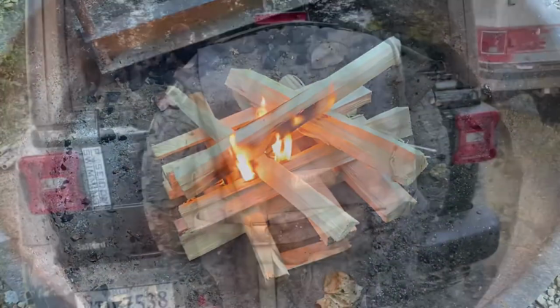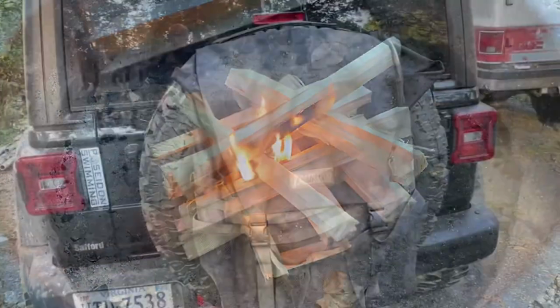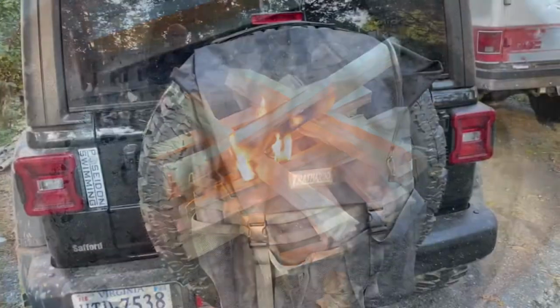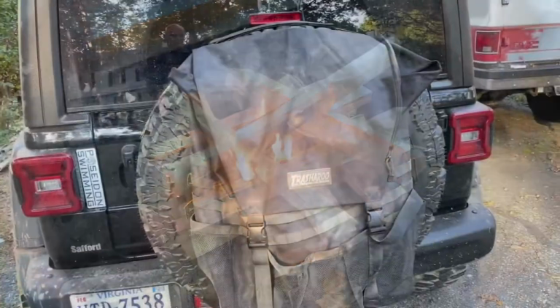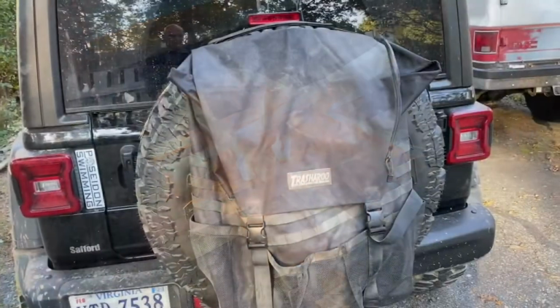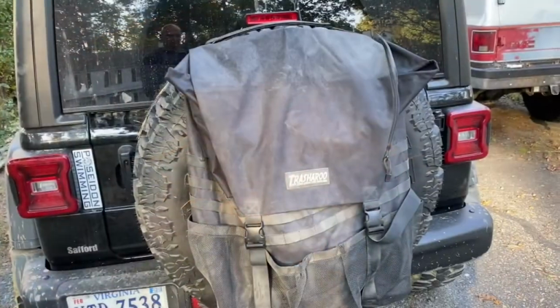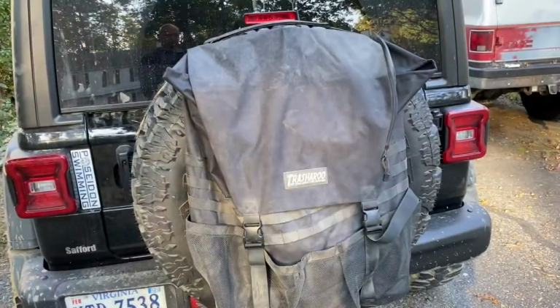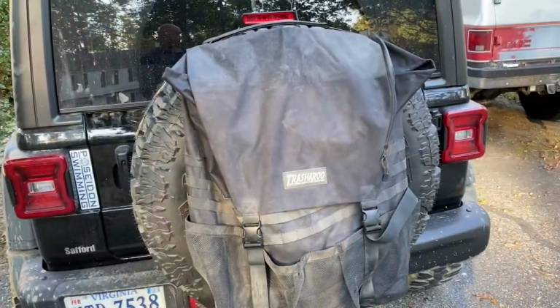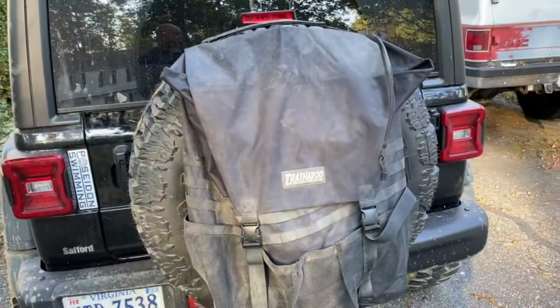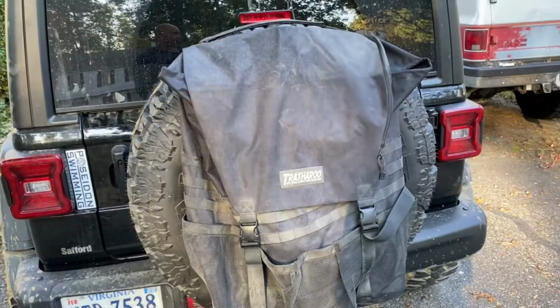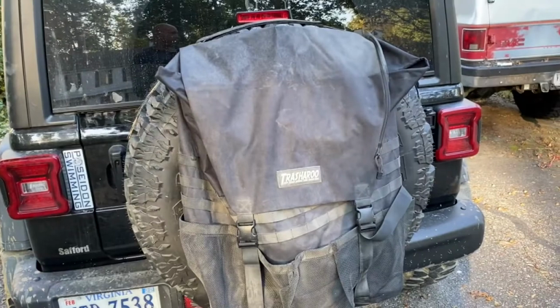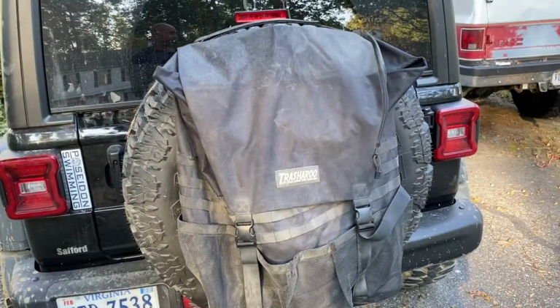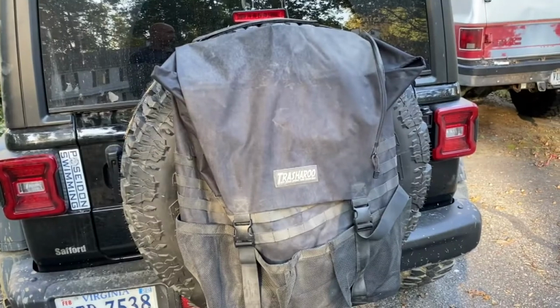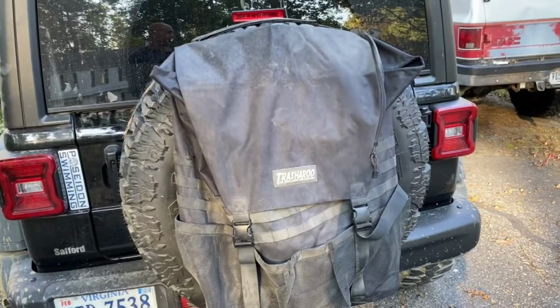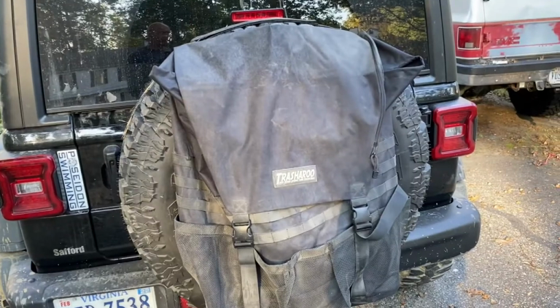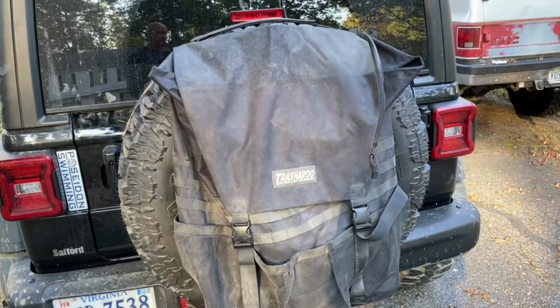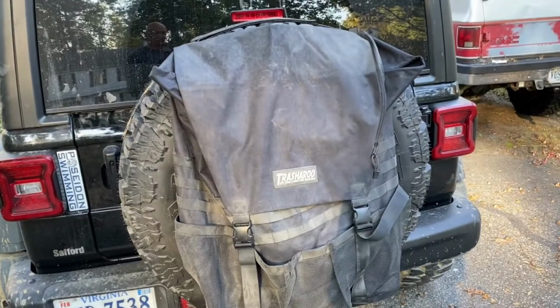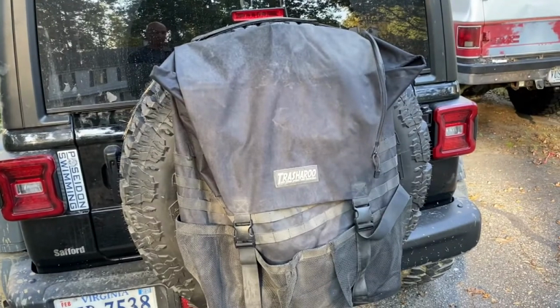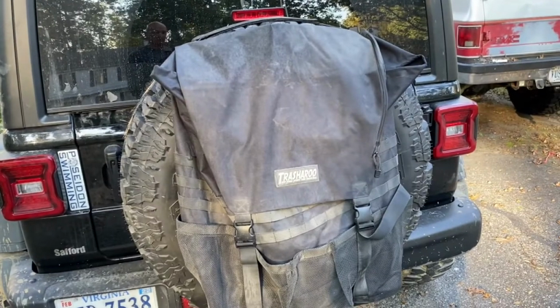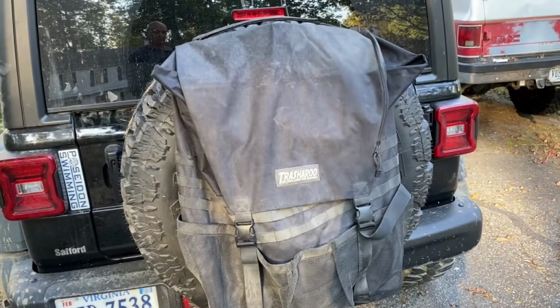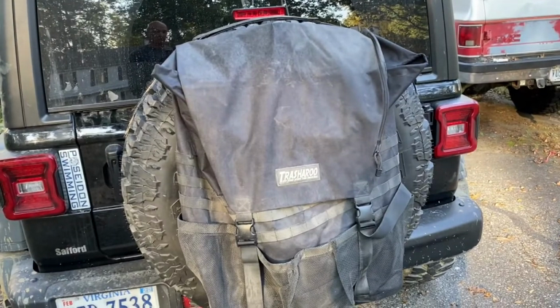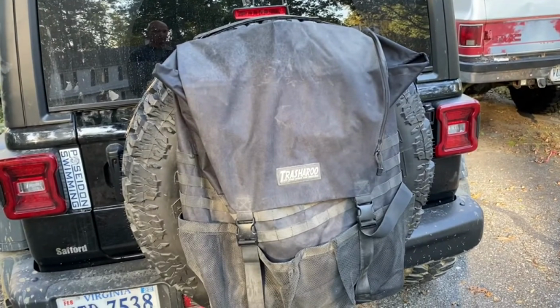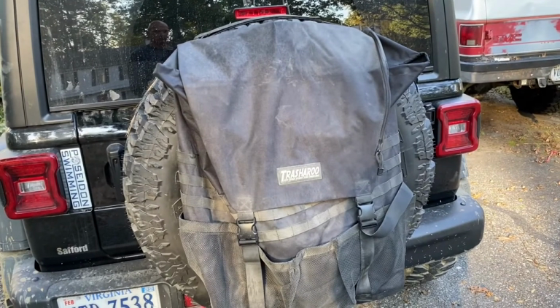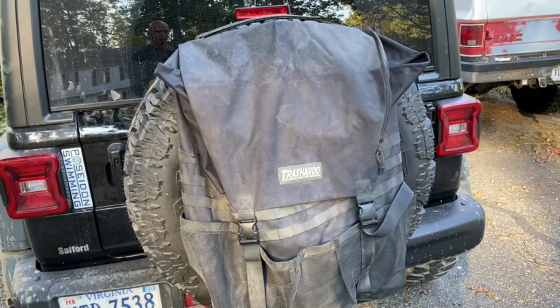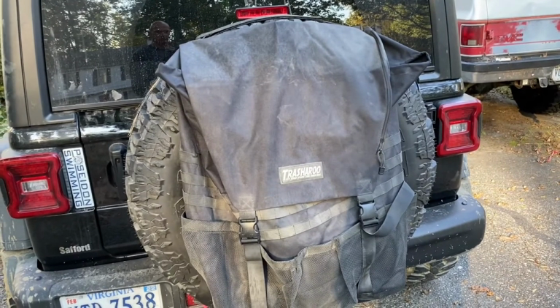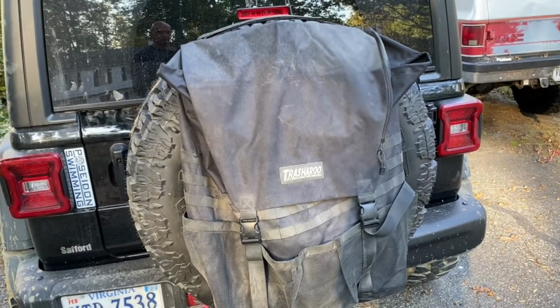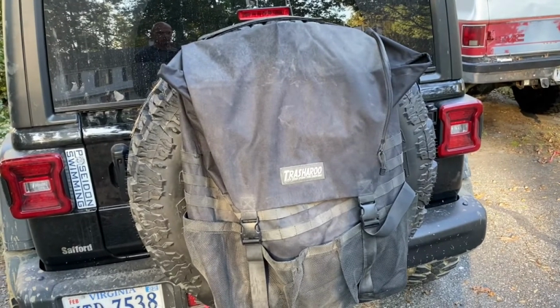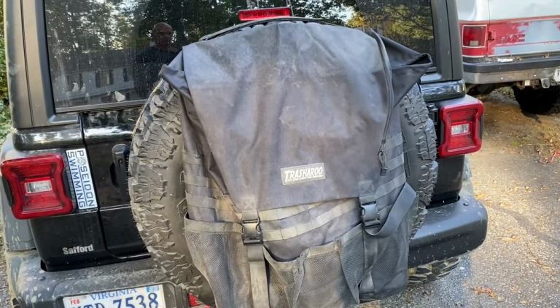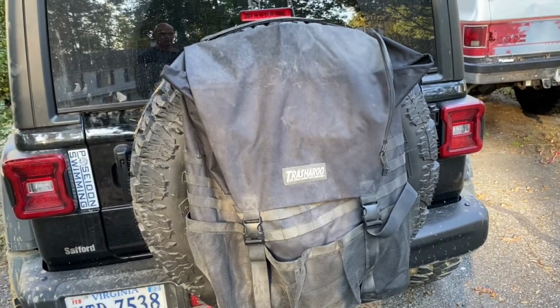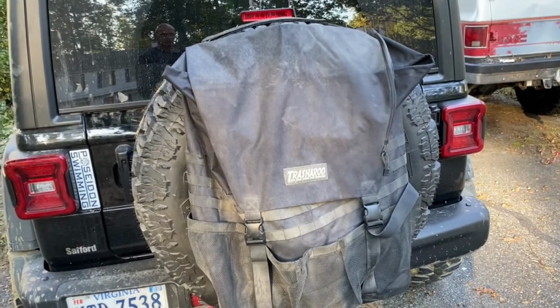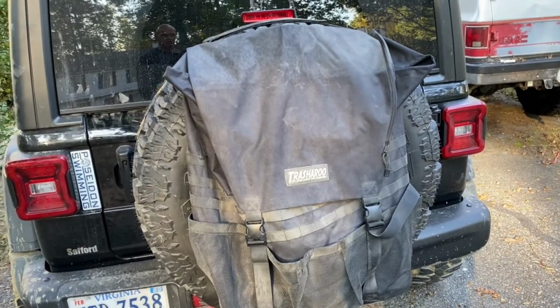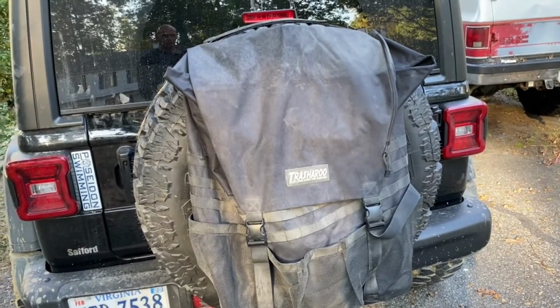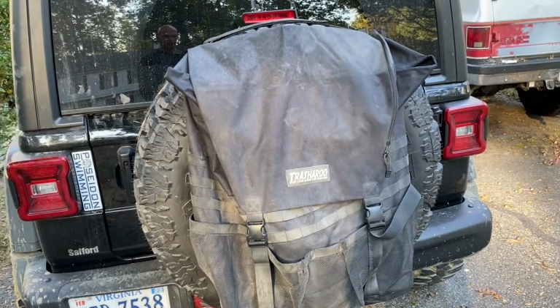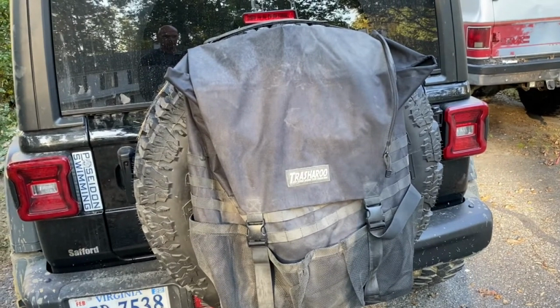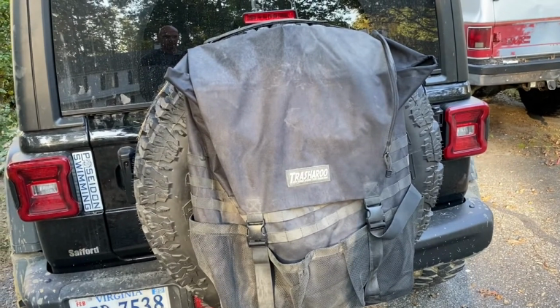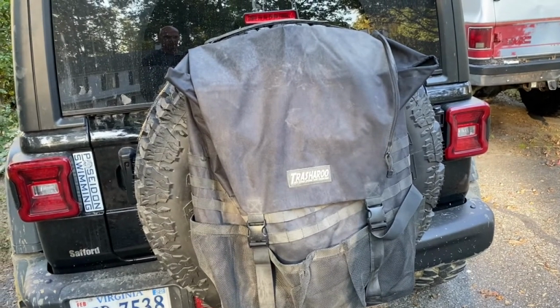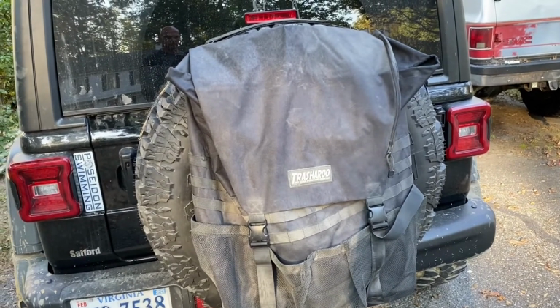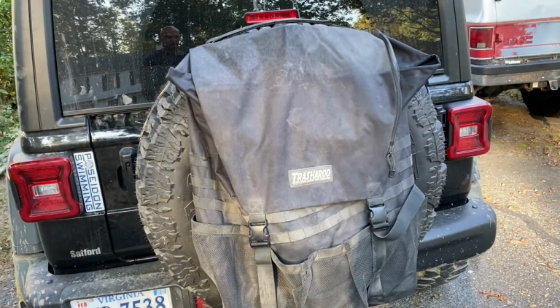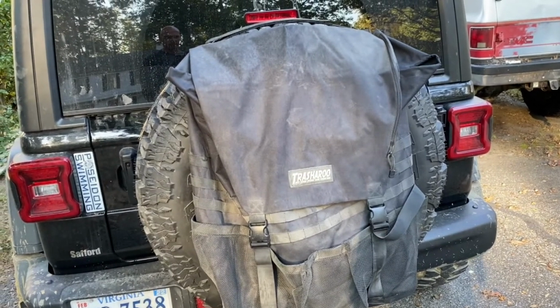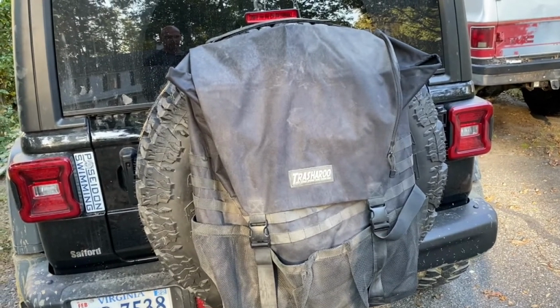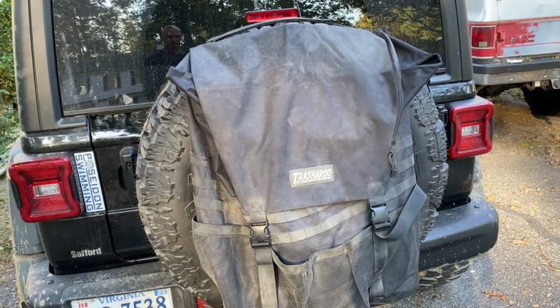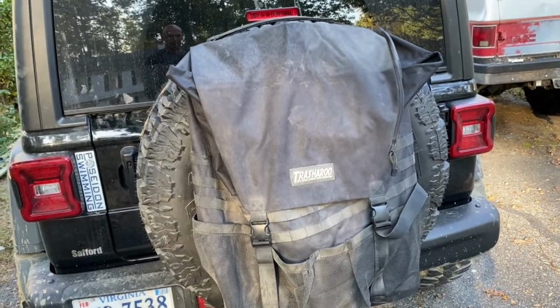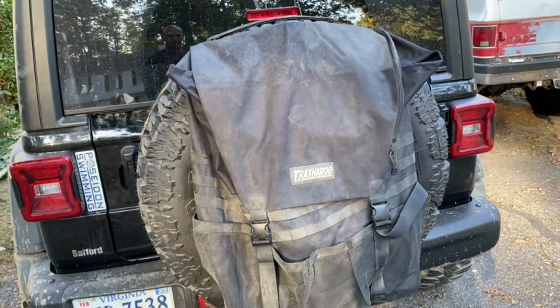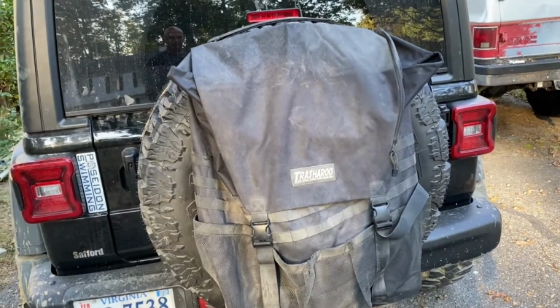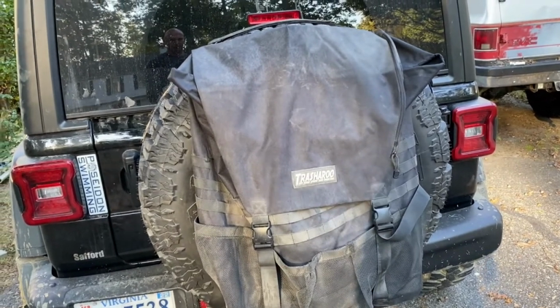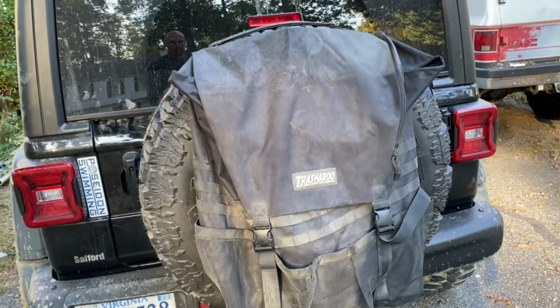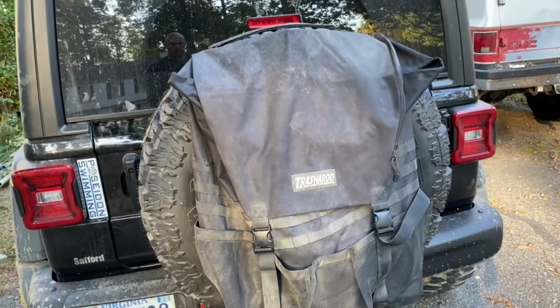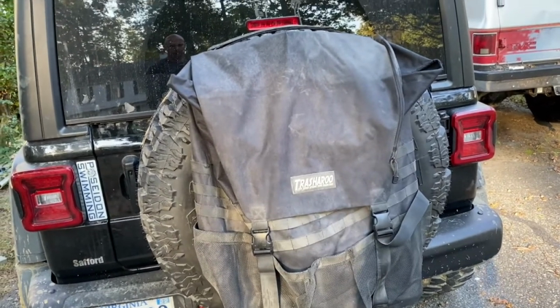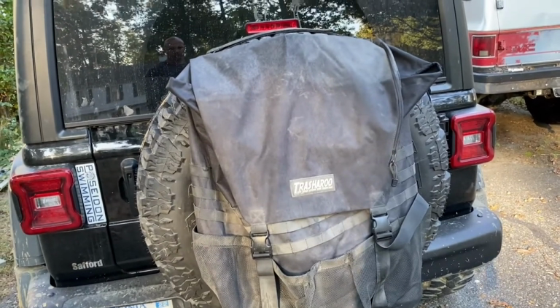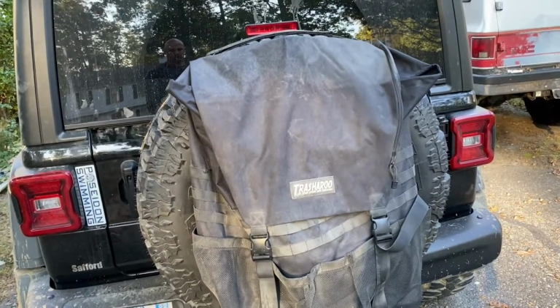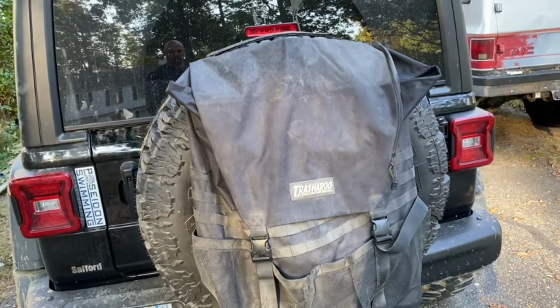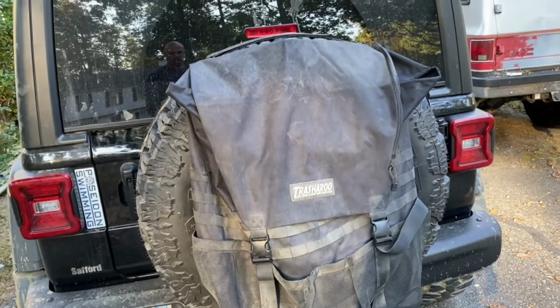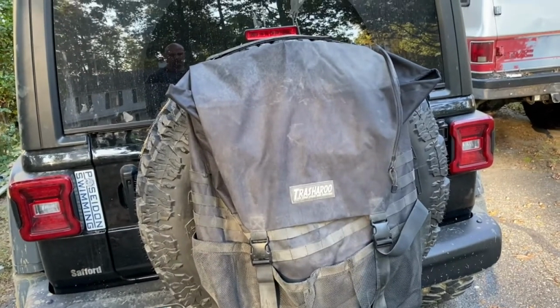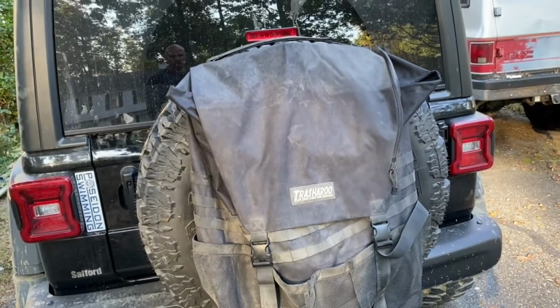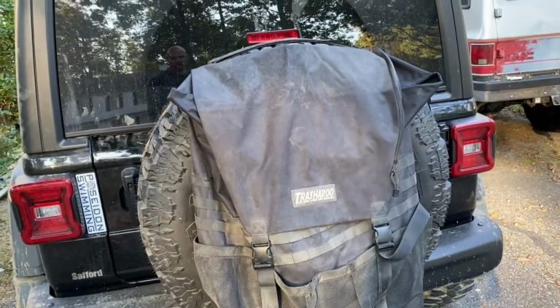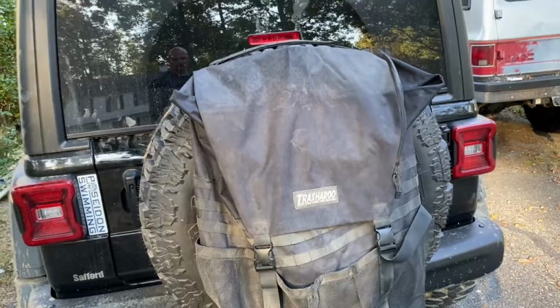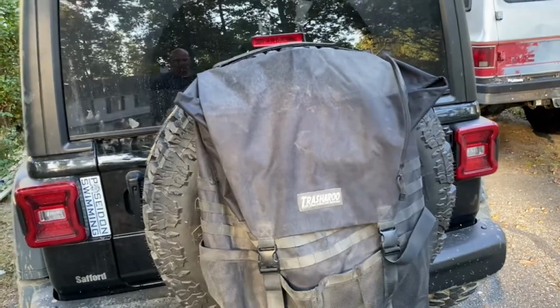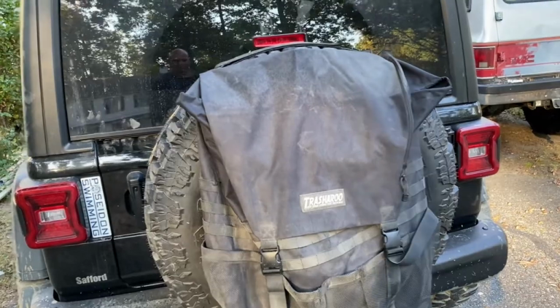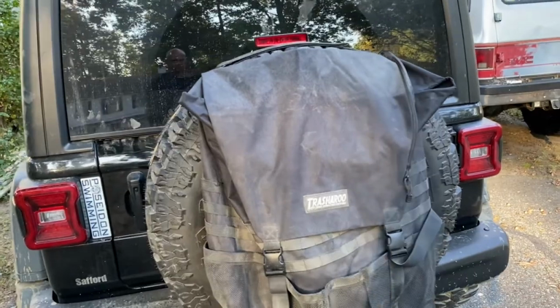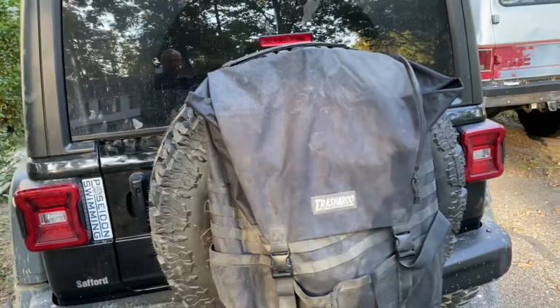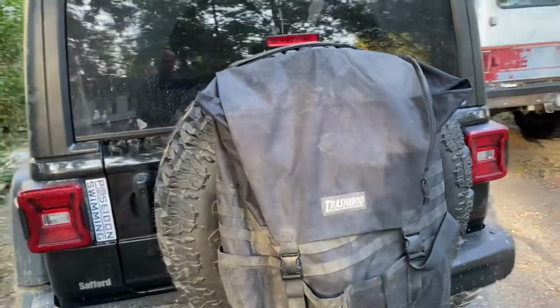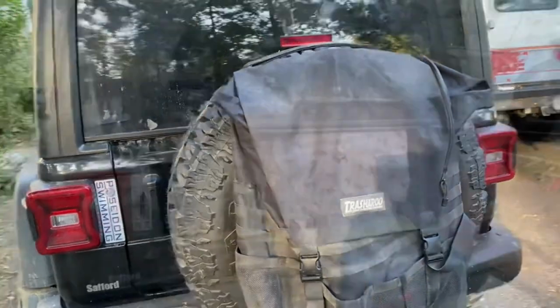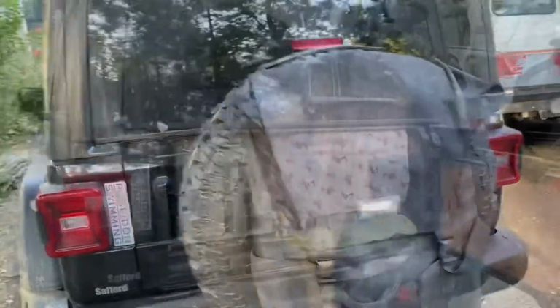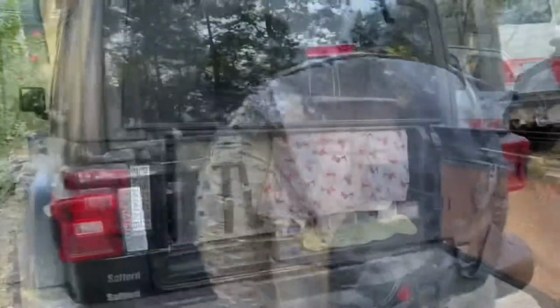Starting in the back, we have the trash-a-roo. That's where we carry our trash and firewood, and you can put a whole bunch of extra stuff in there.